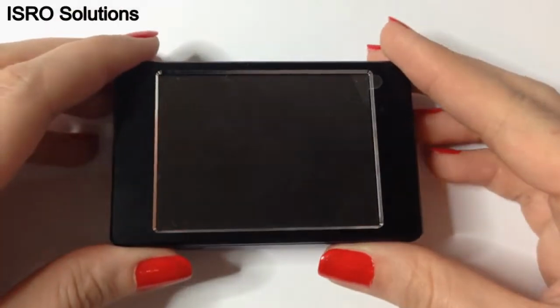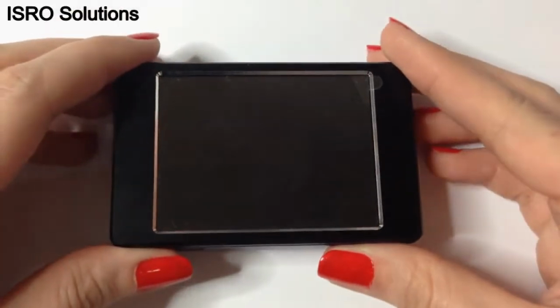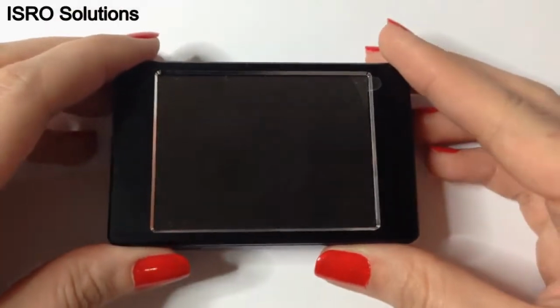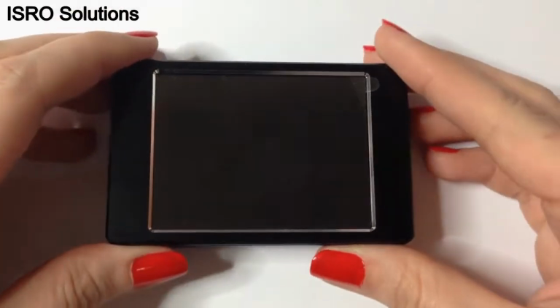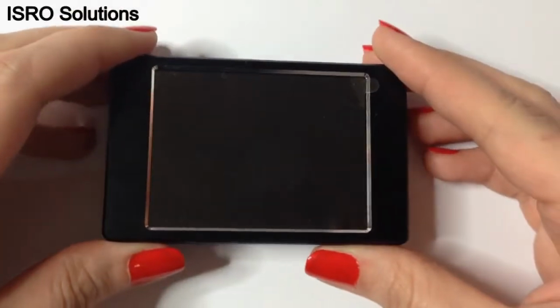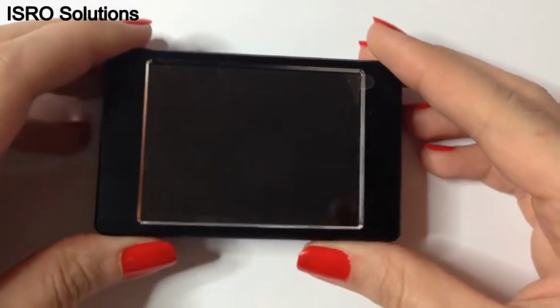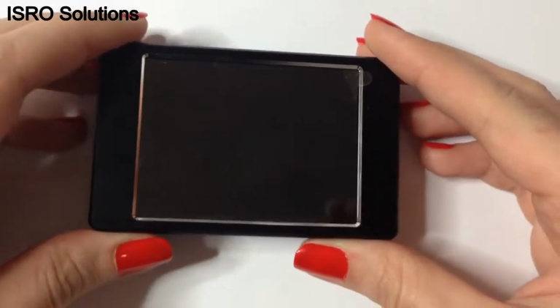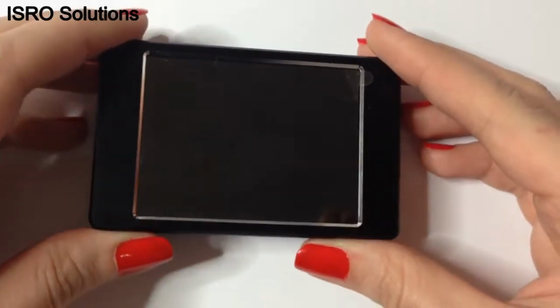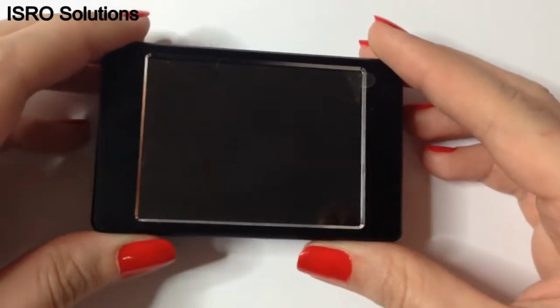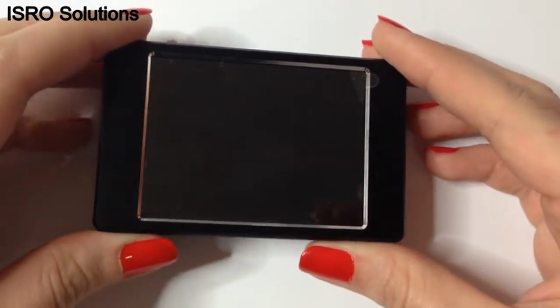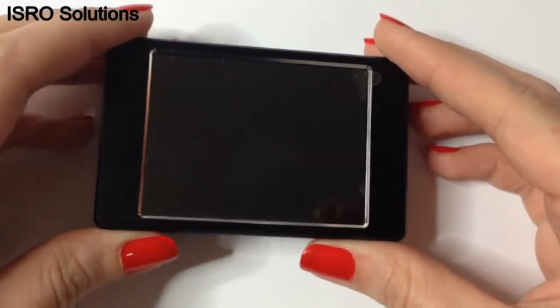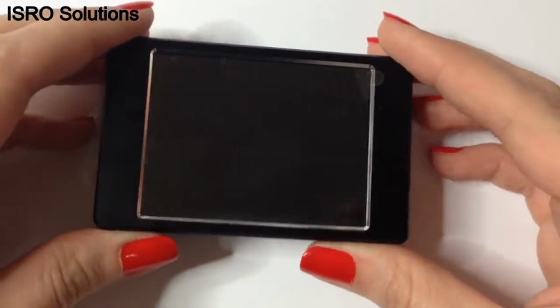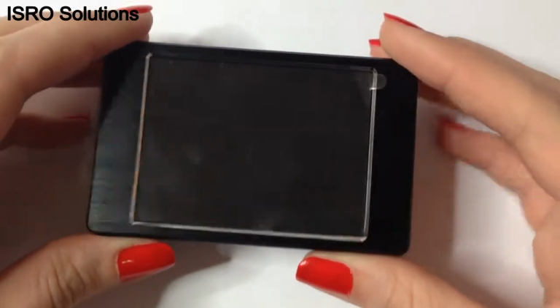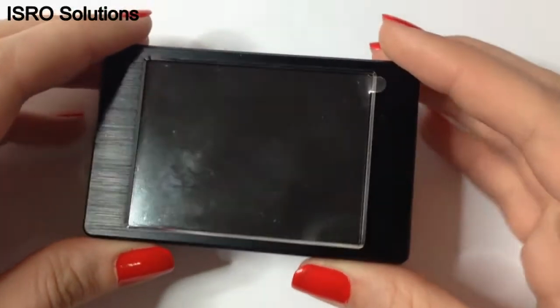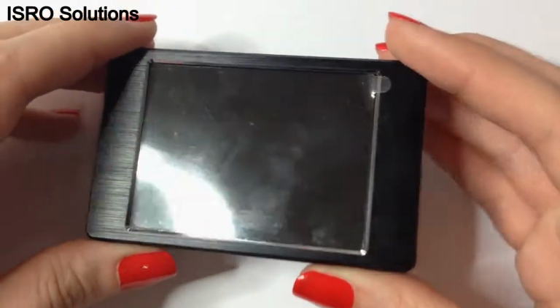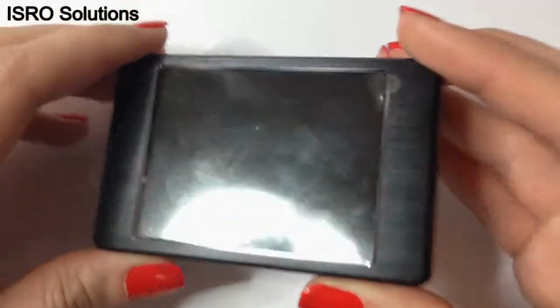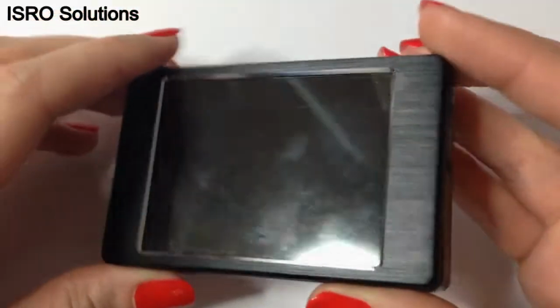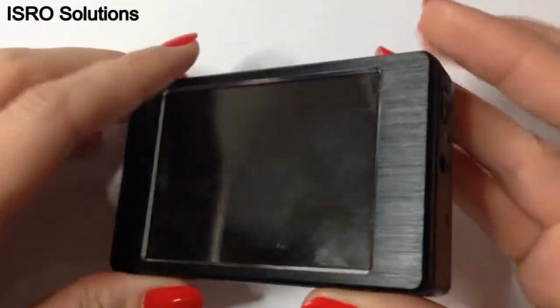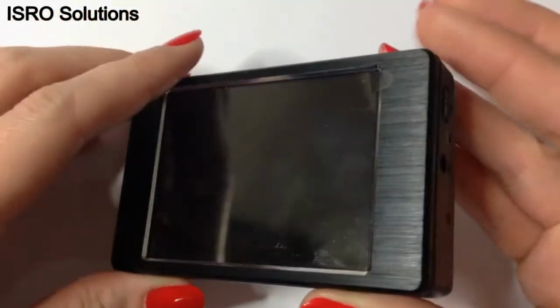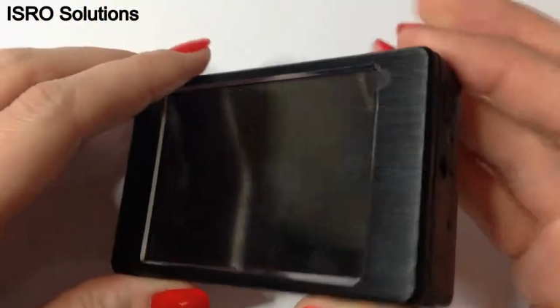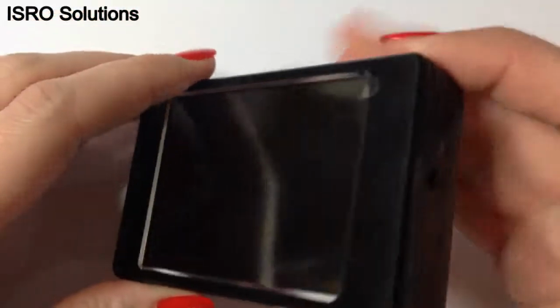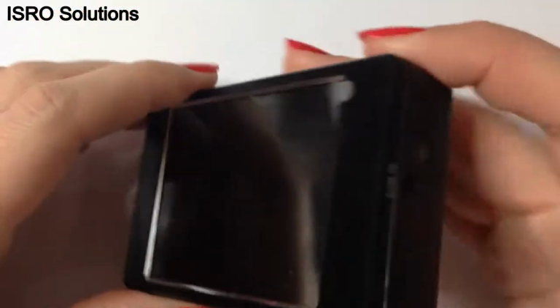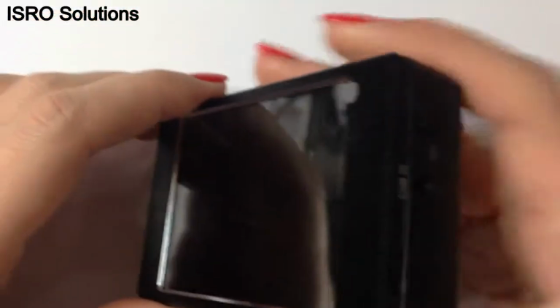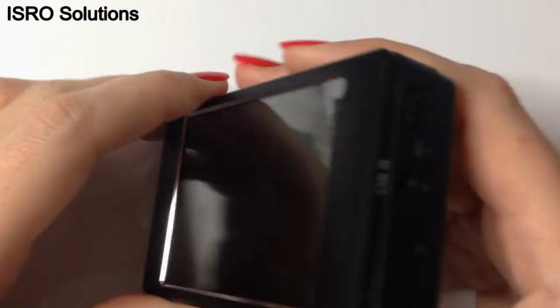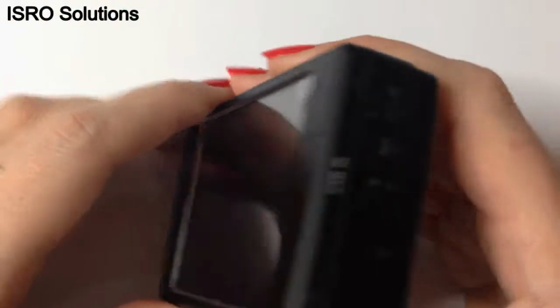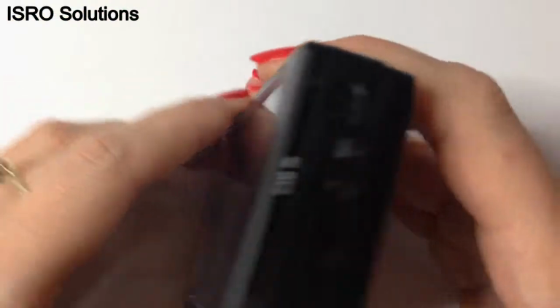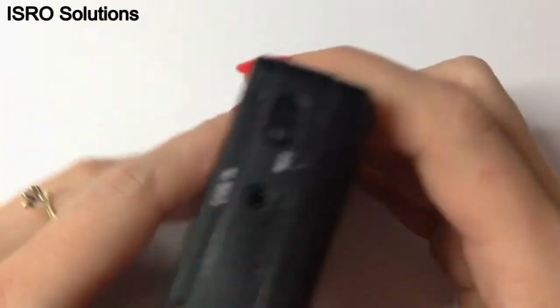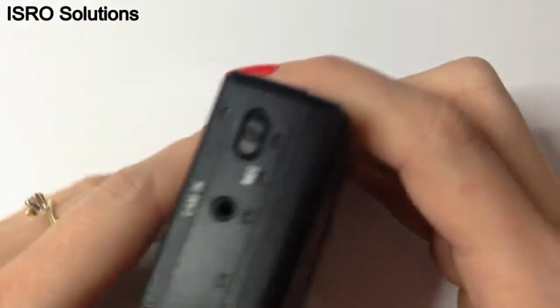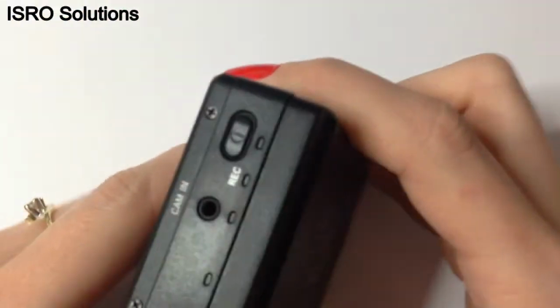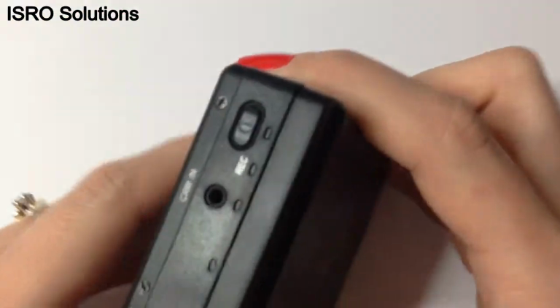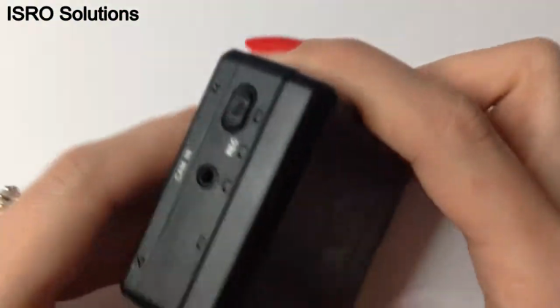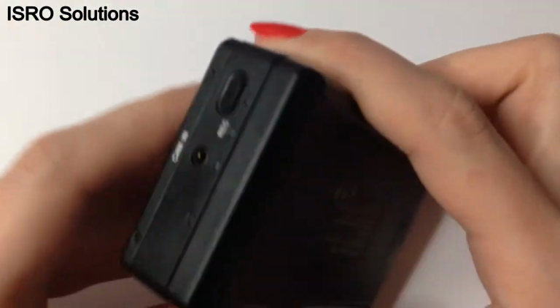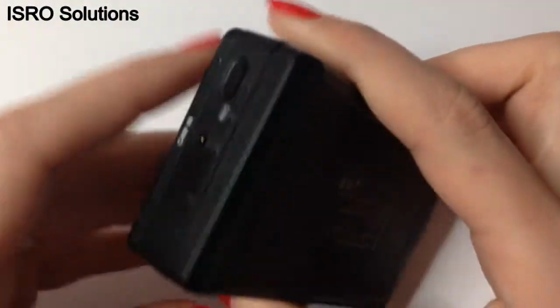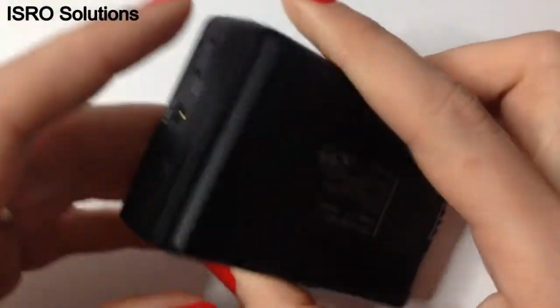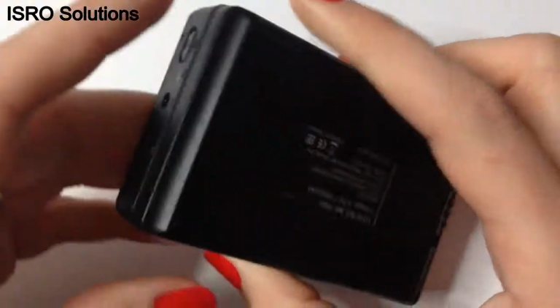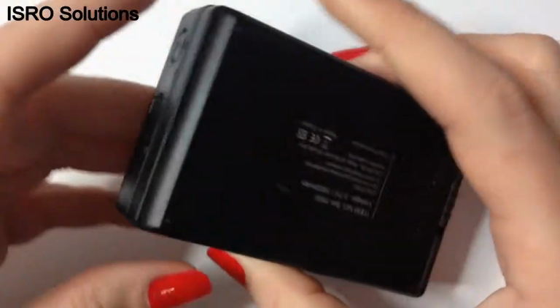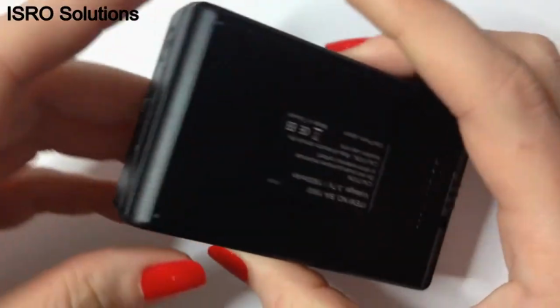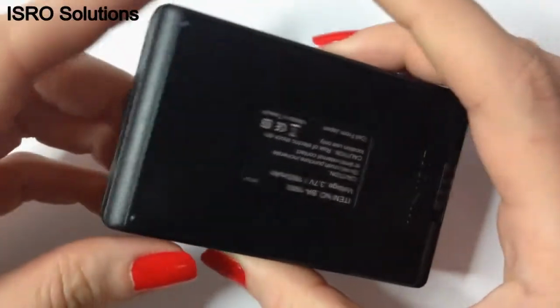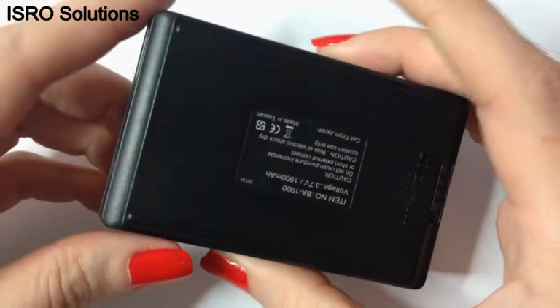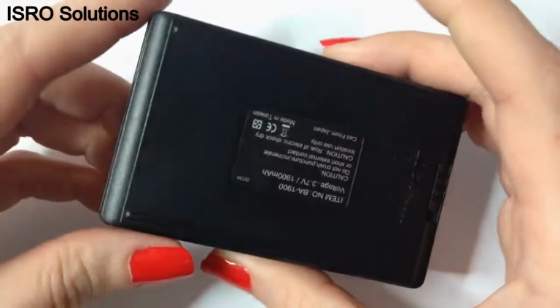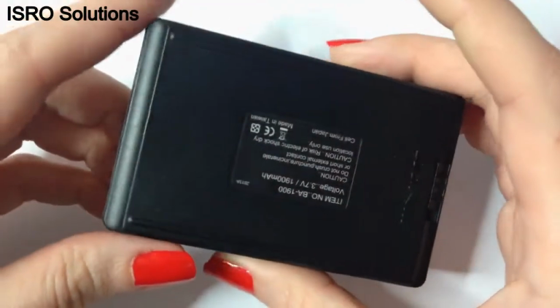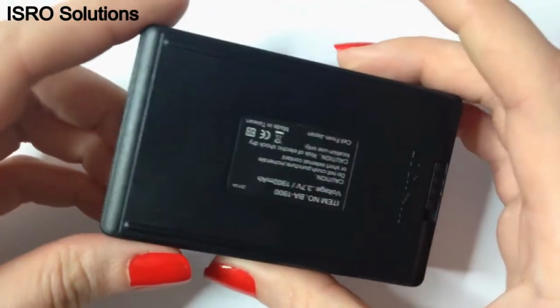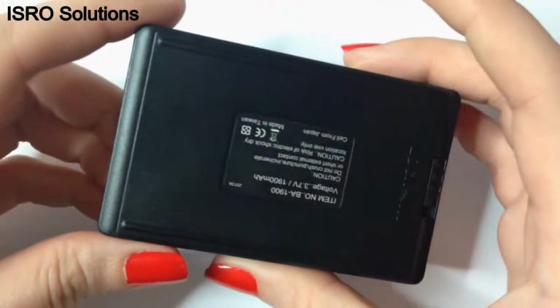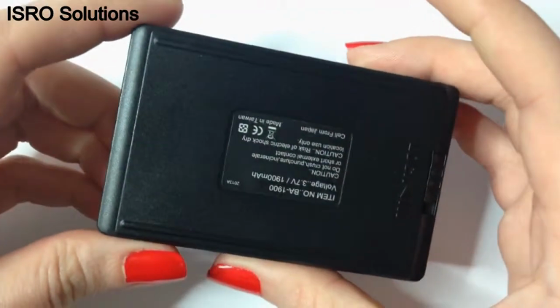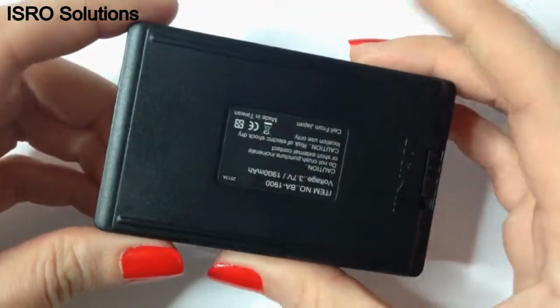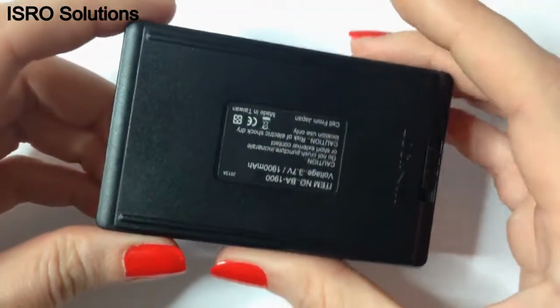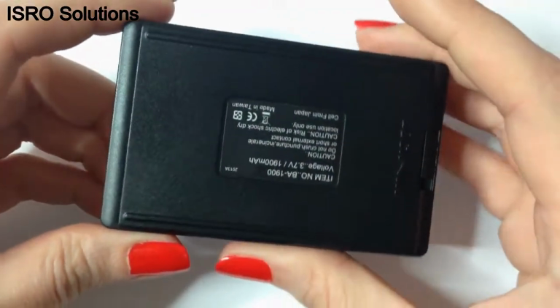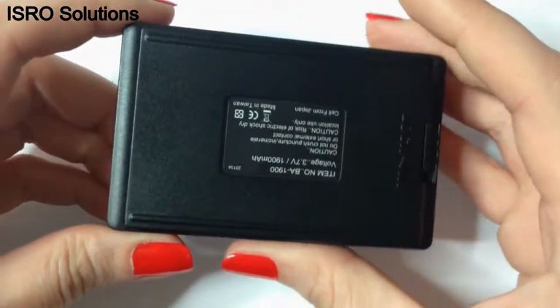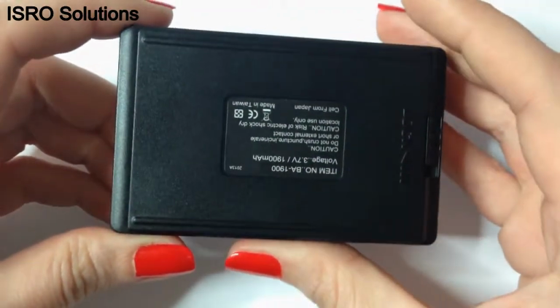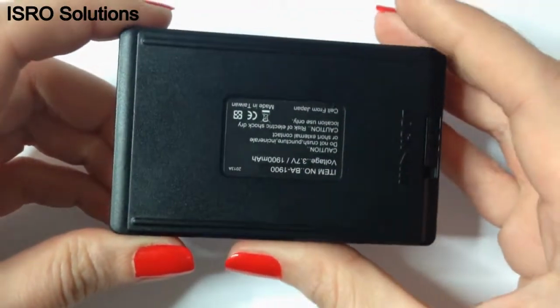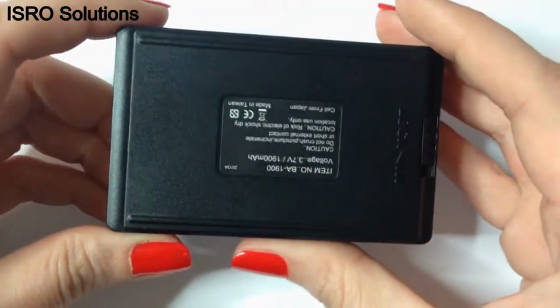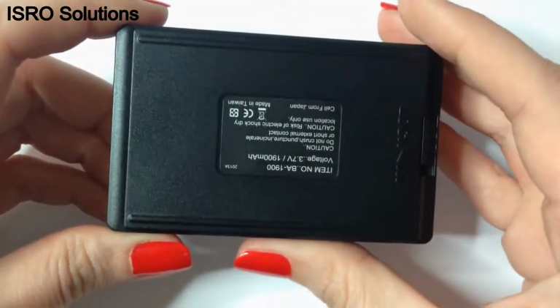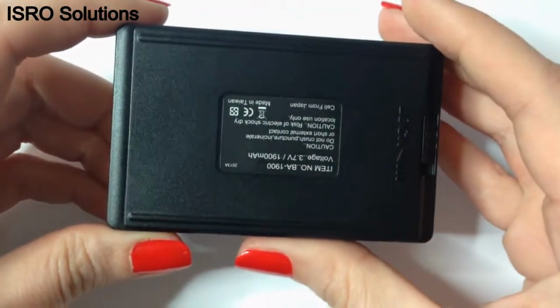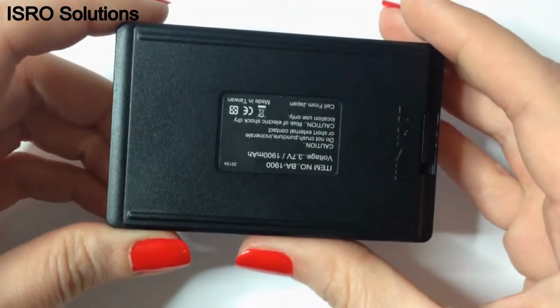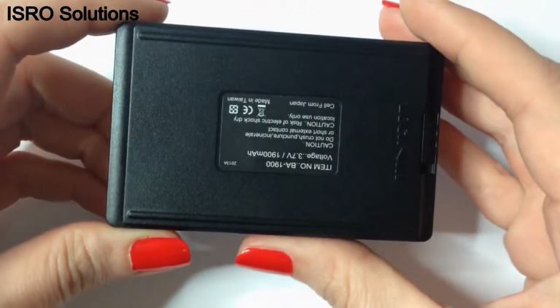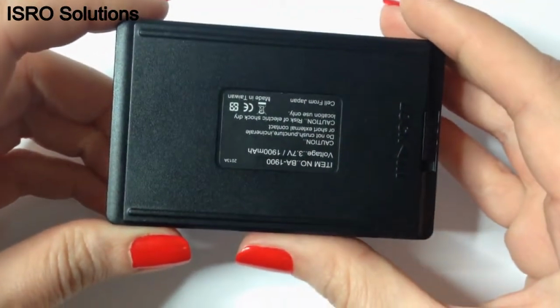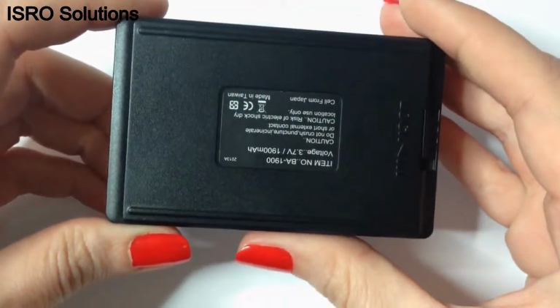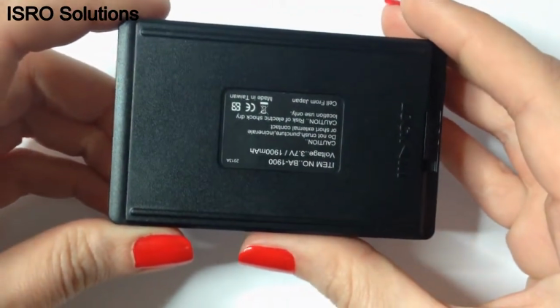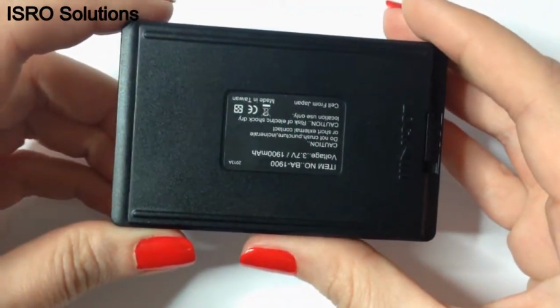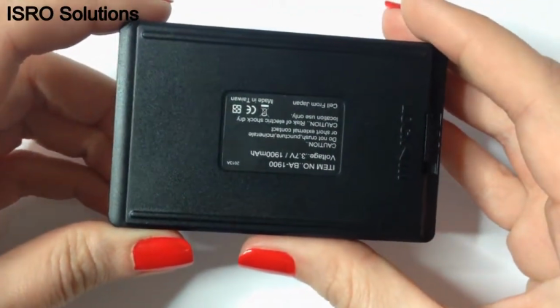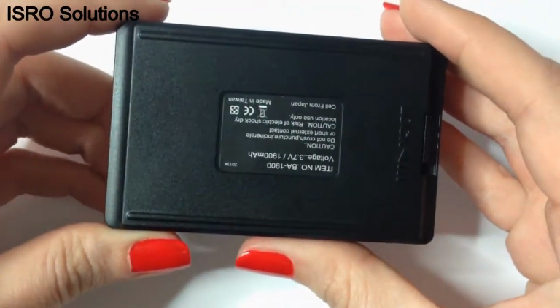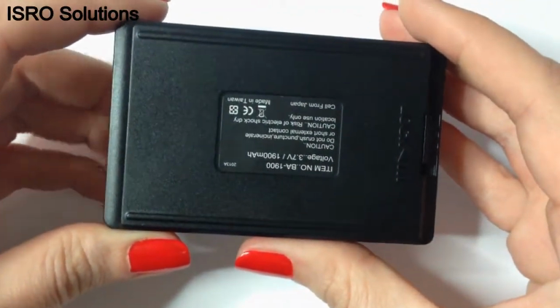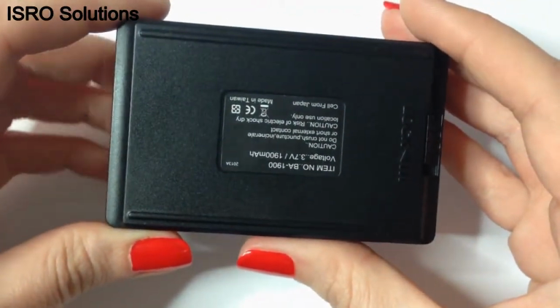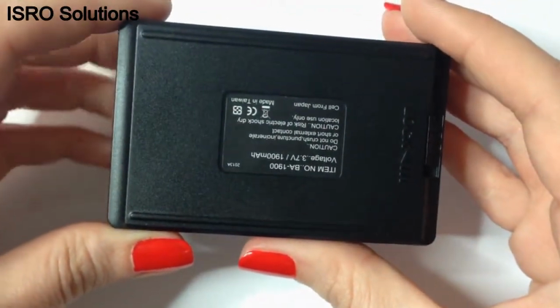Hello, we are ISRA Solutions and we want to present this professional video recording device, the PV500L2.